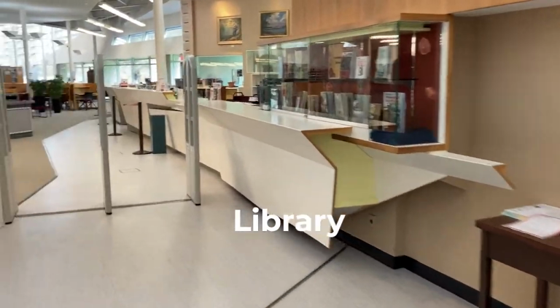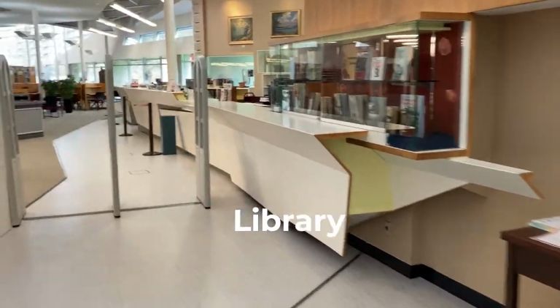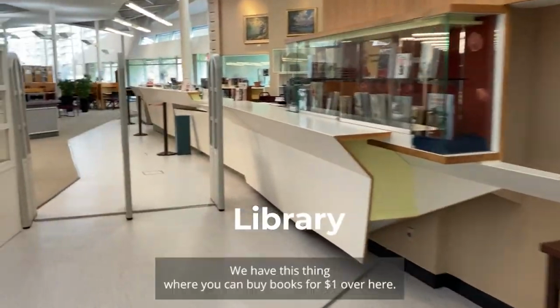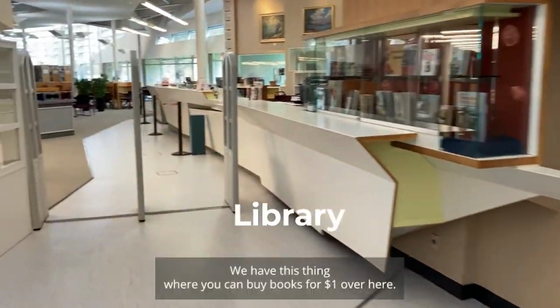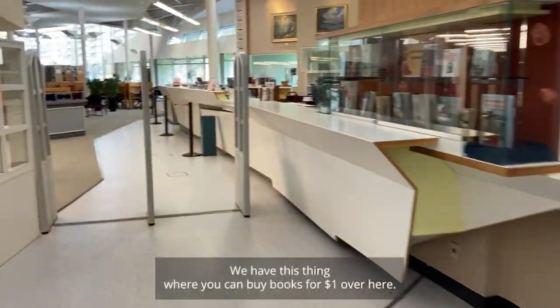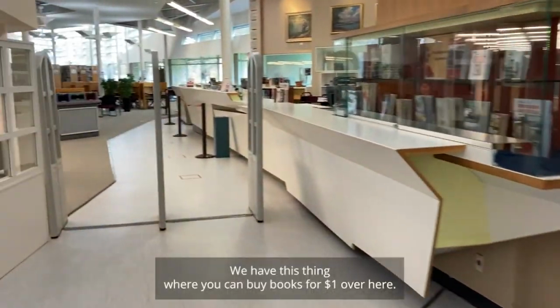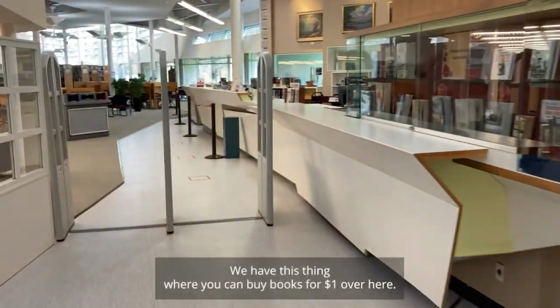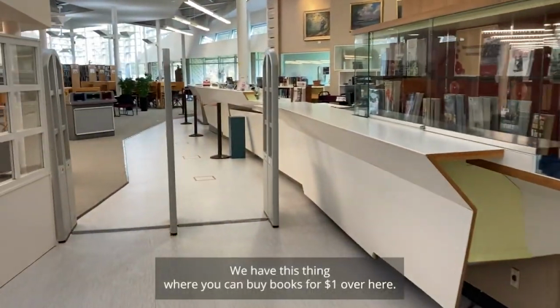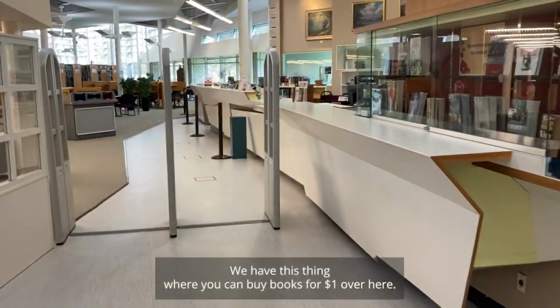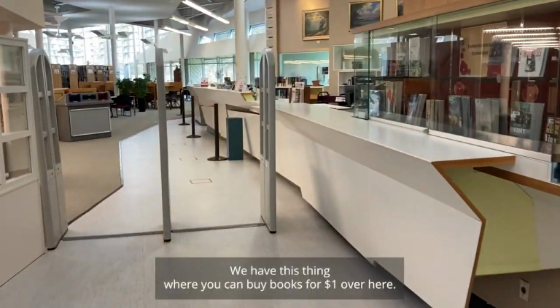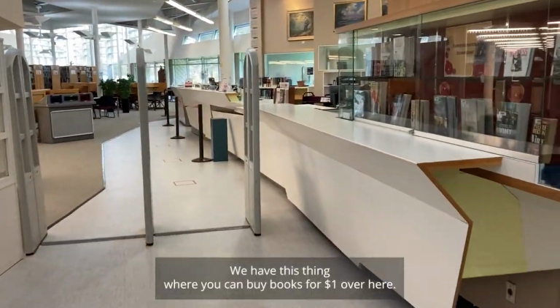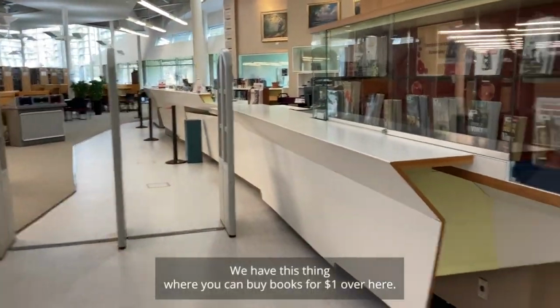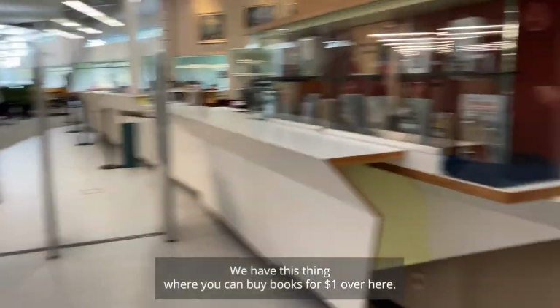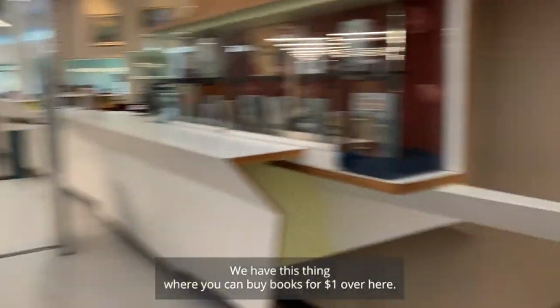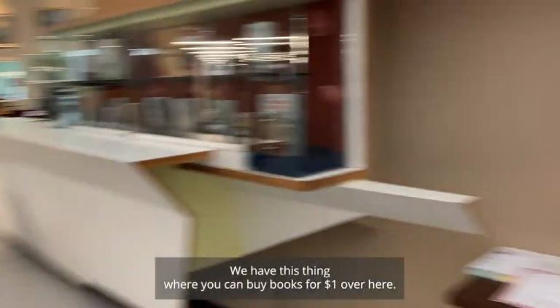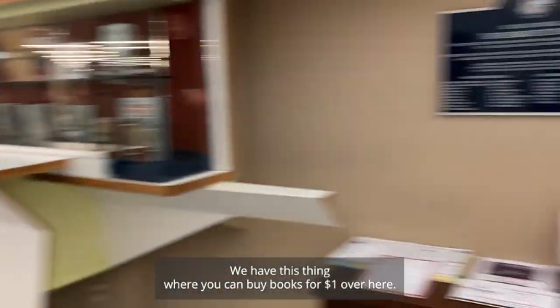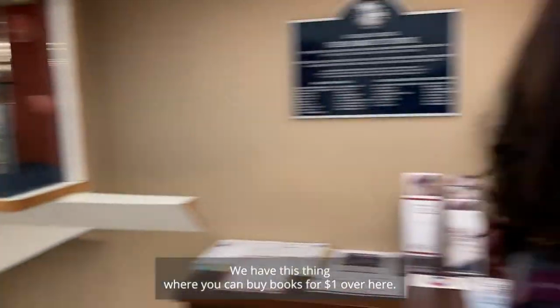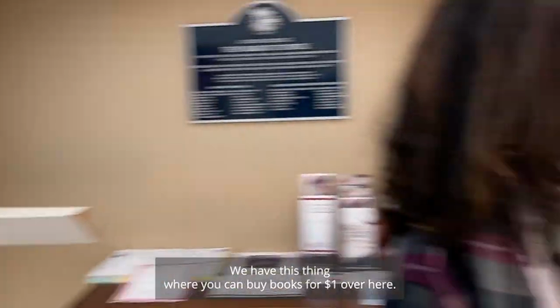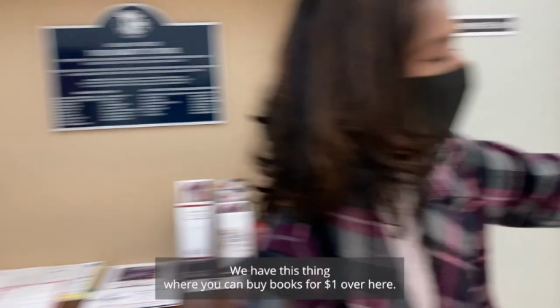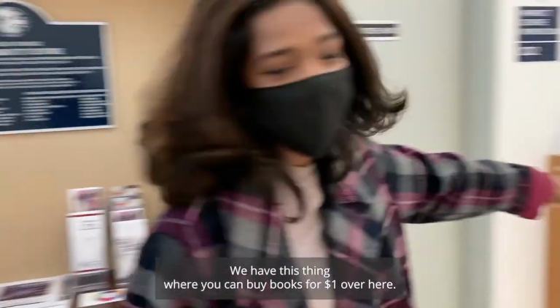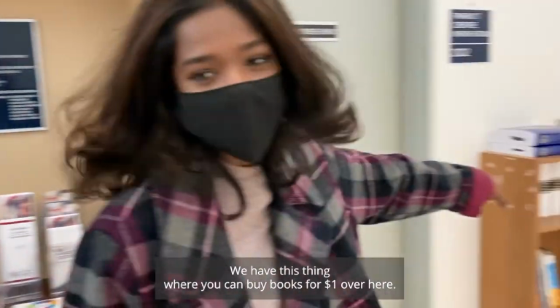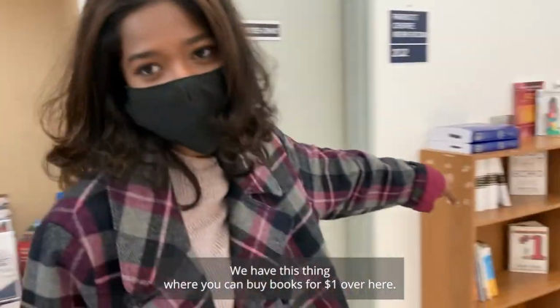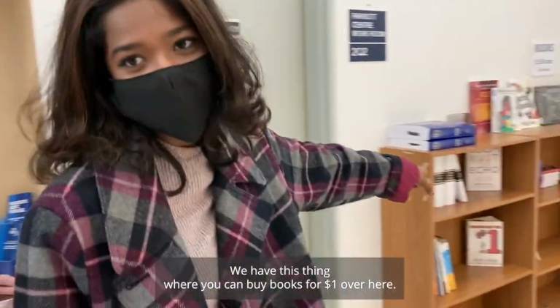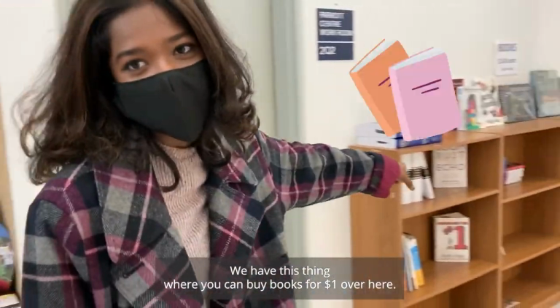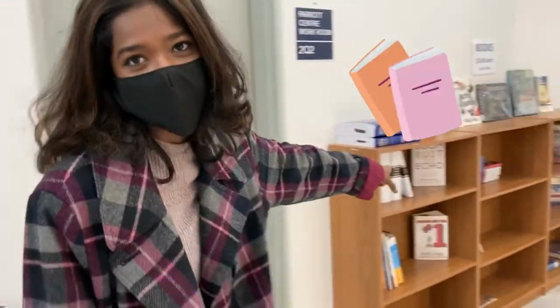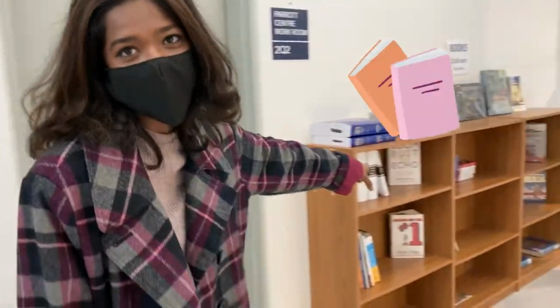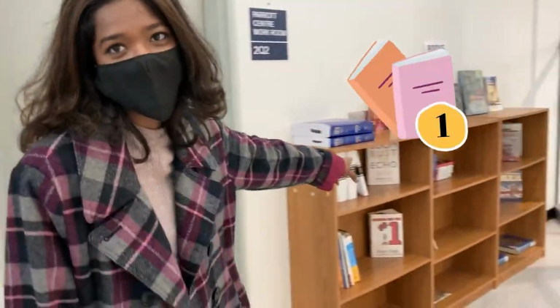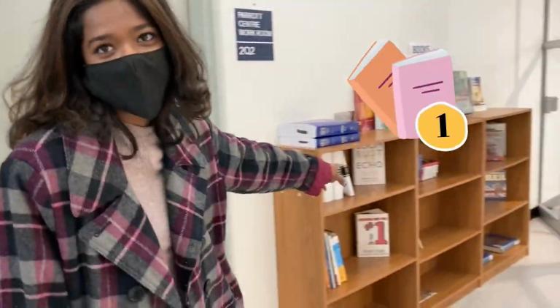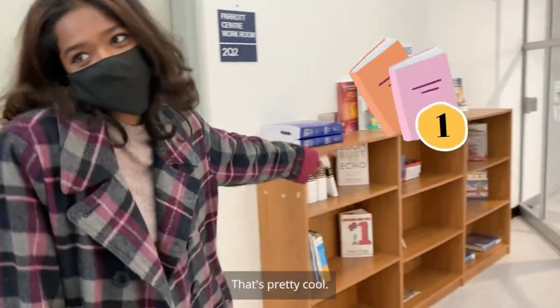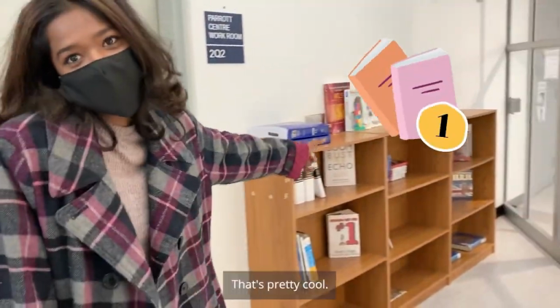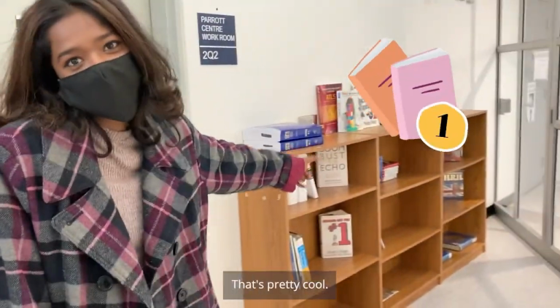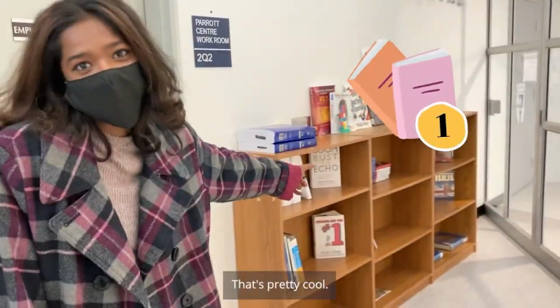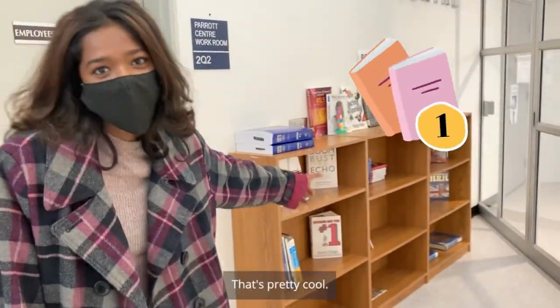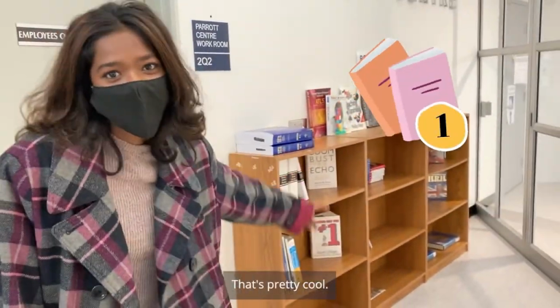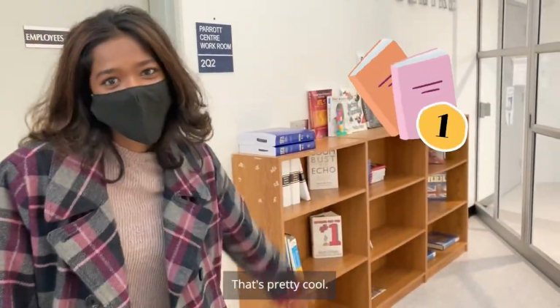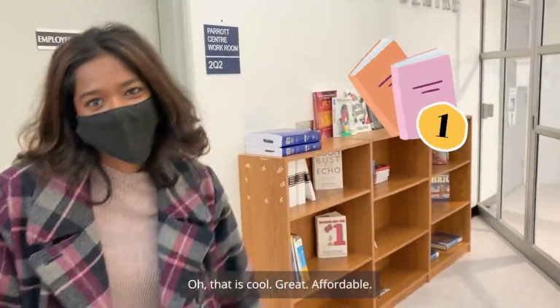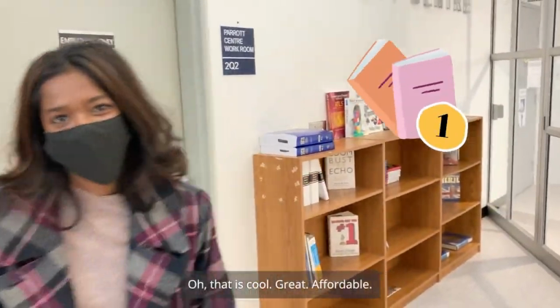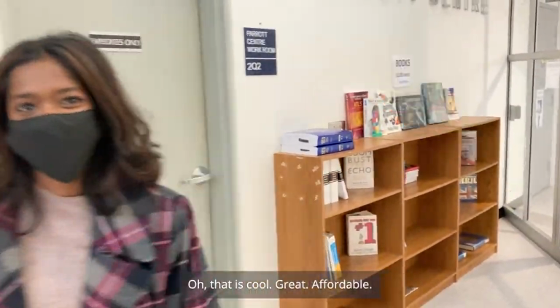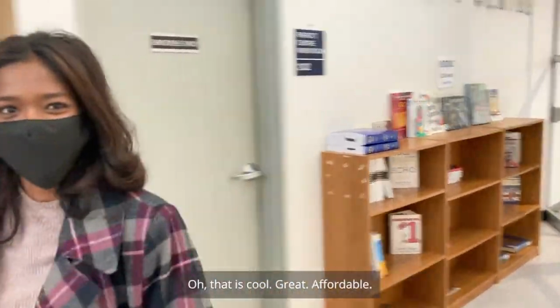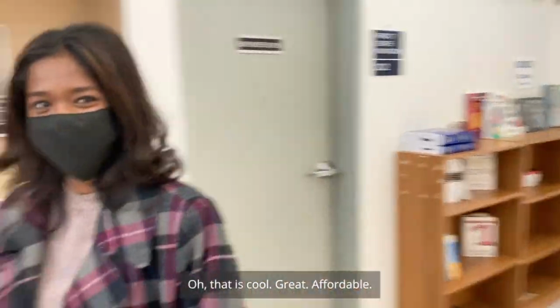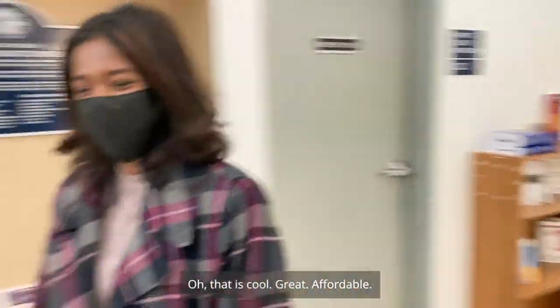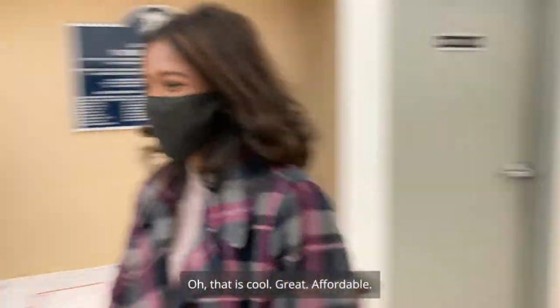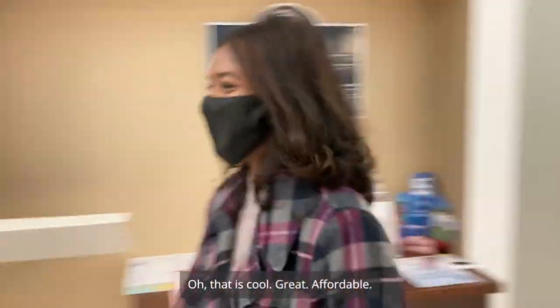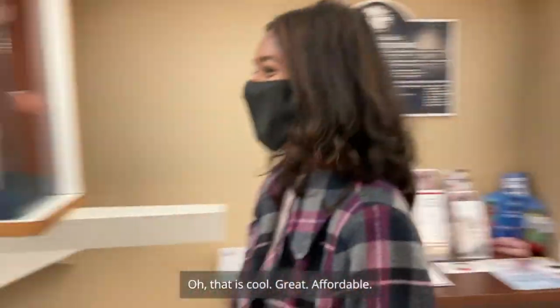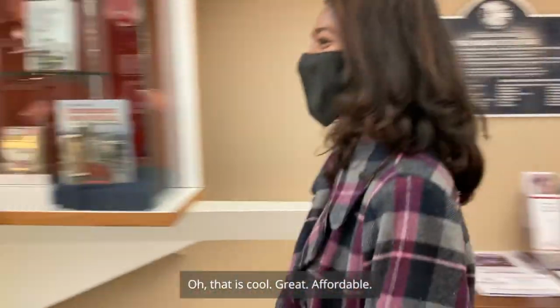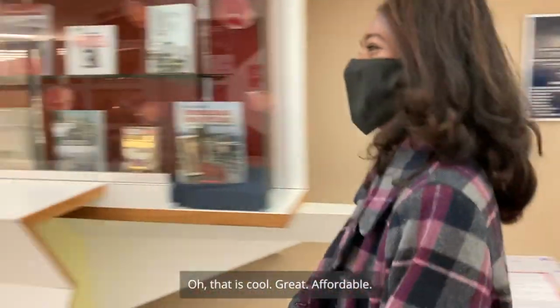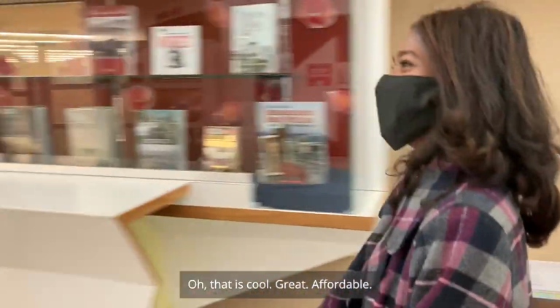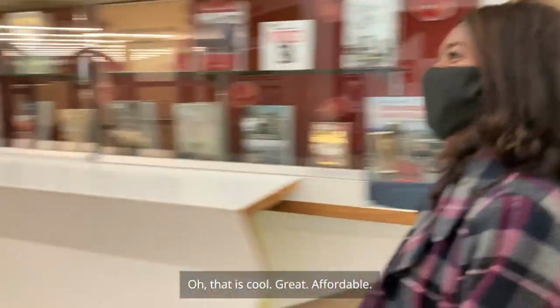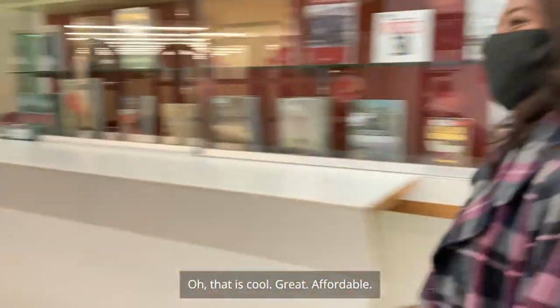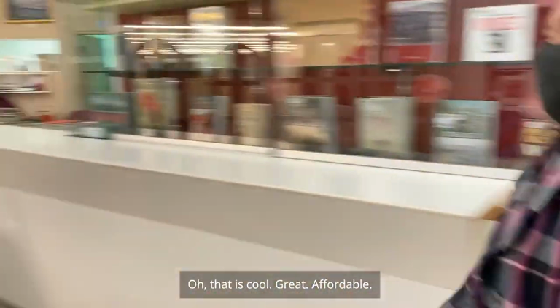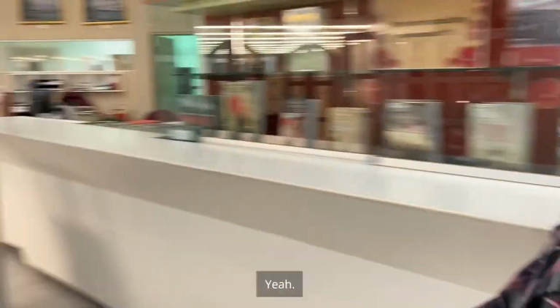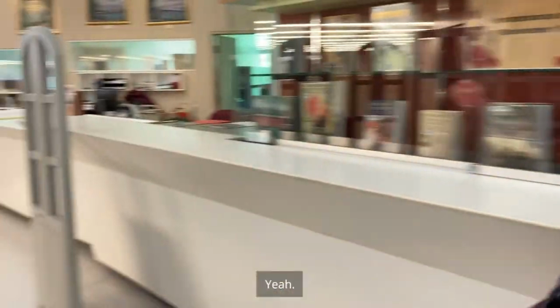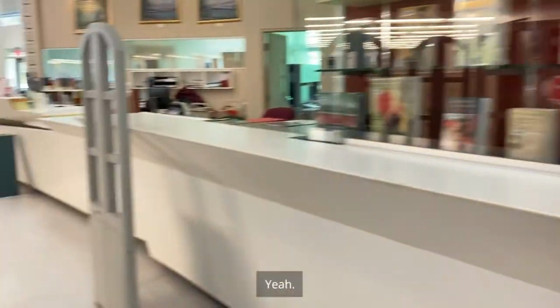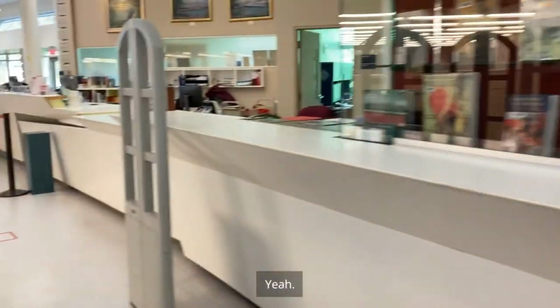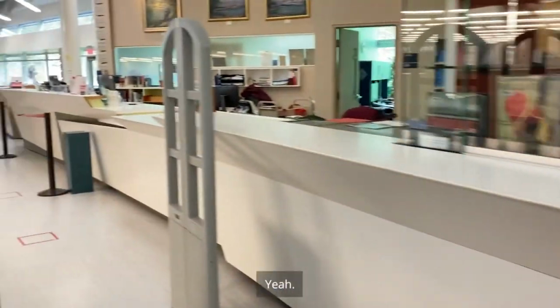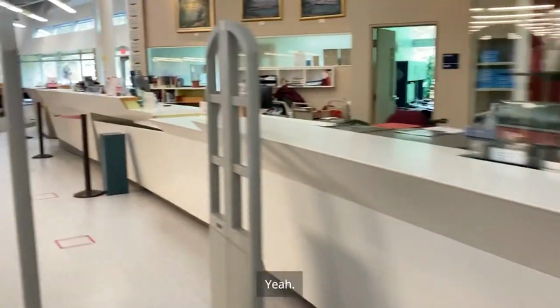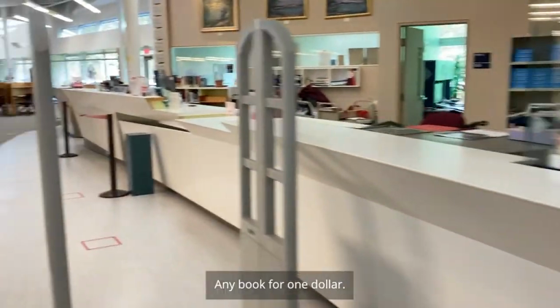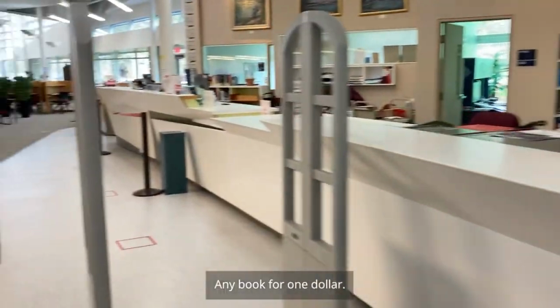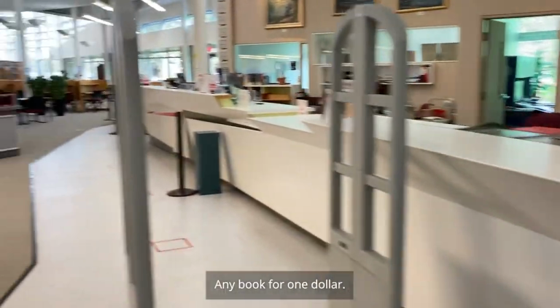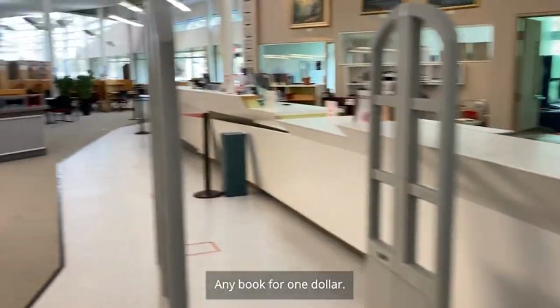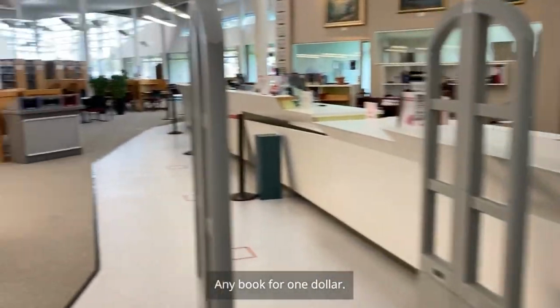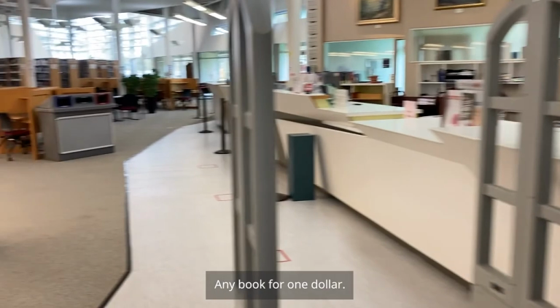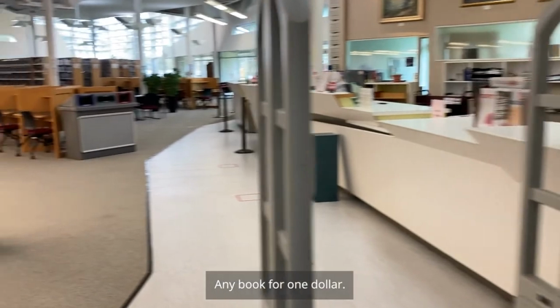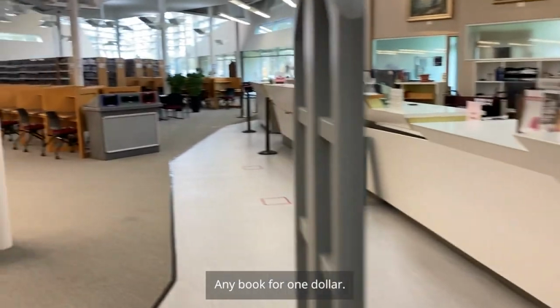We have this thing where you can buy books for one dollar over here. That's pretty cool — affordable. Yeah, any book for one dollar.